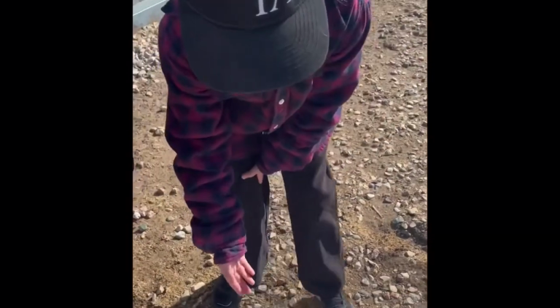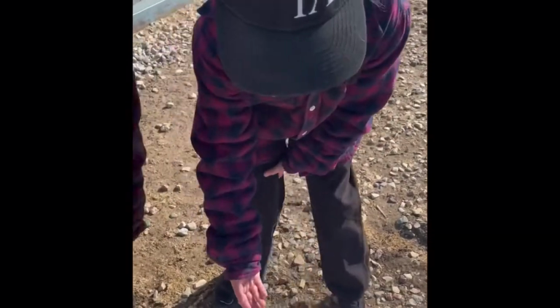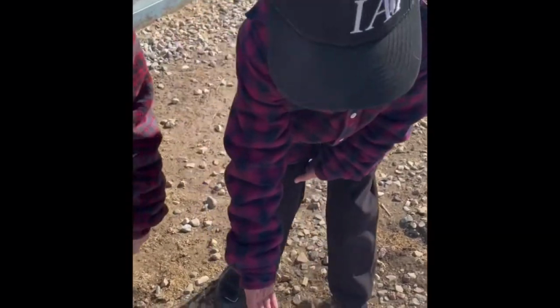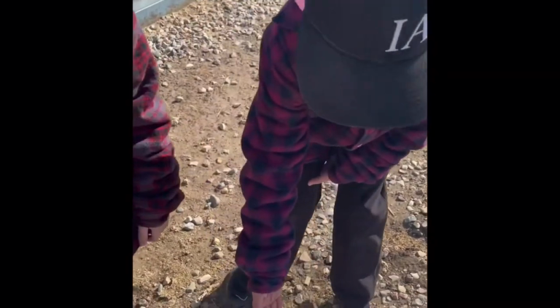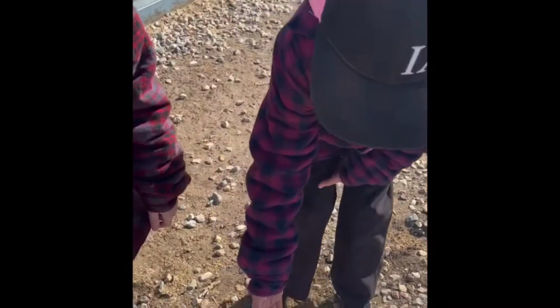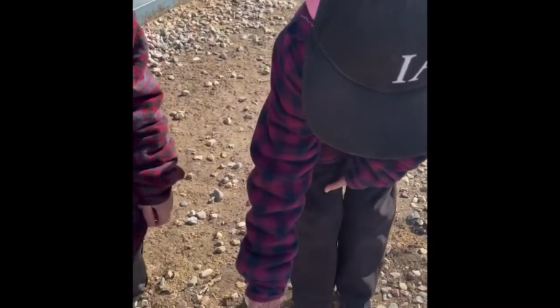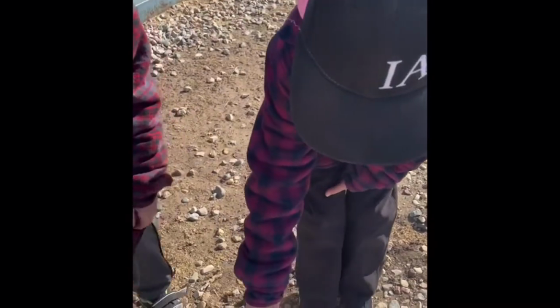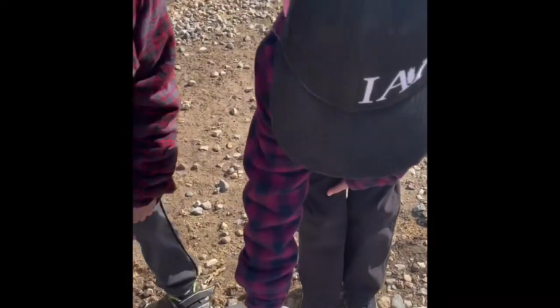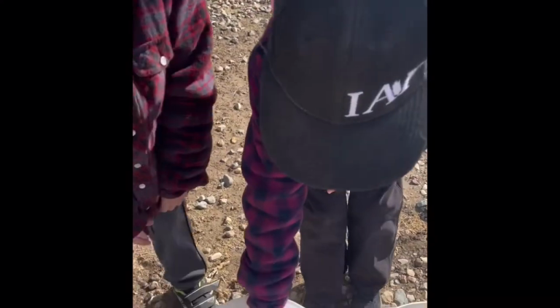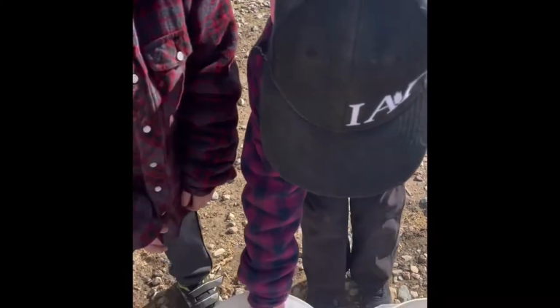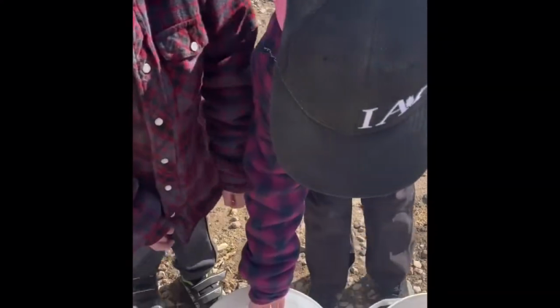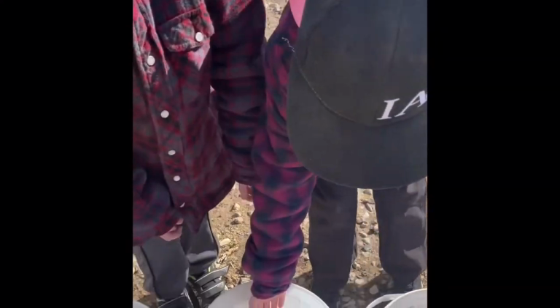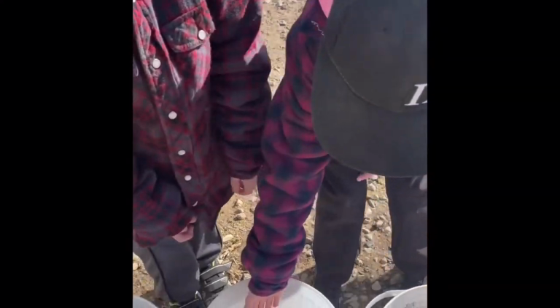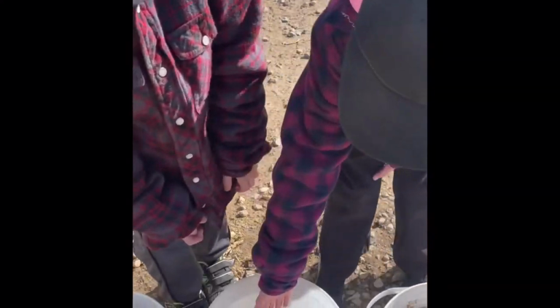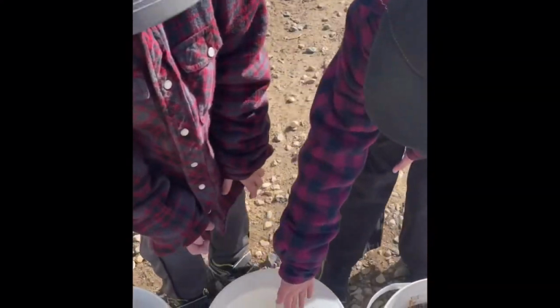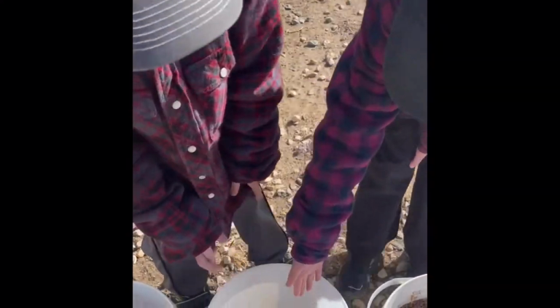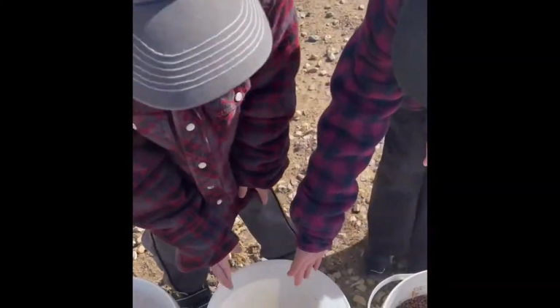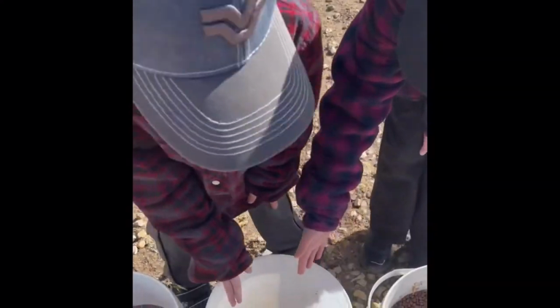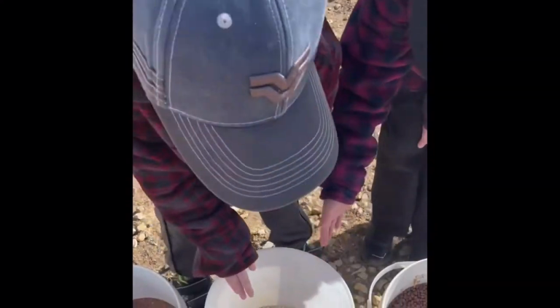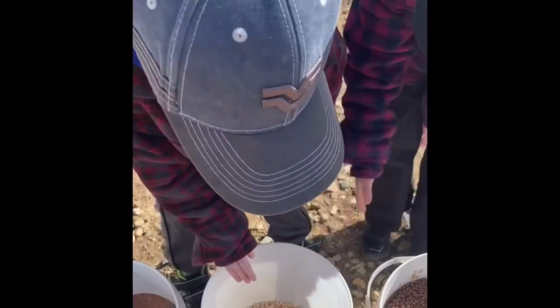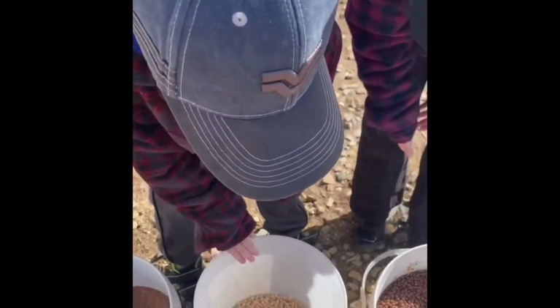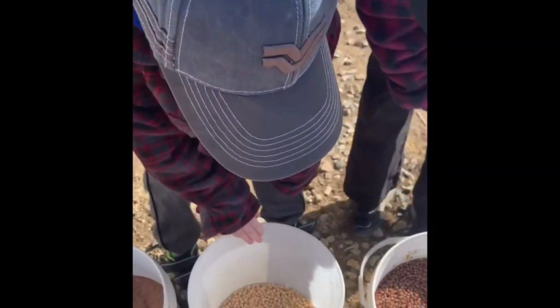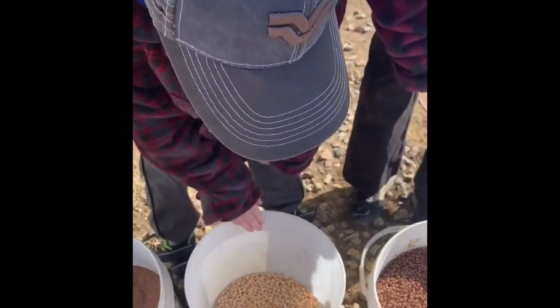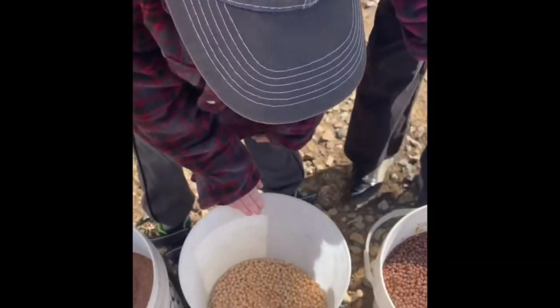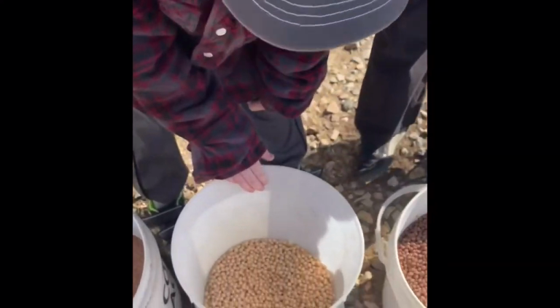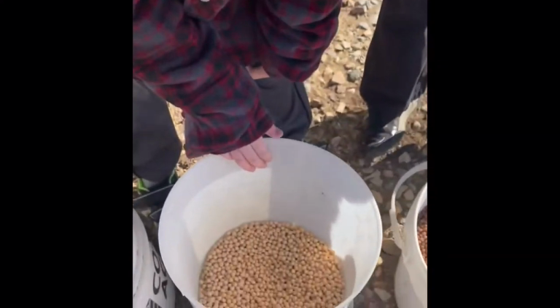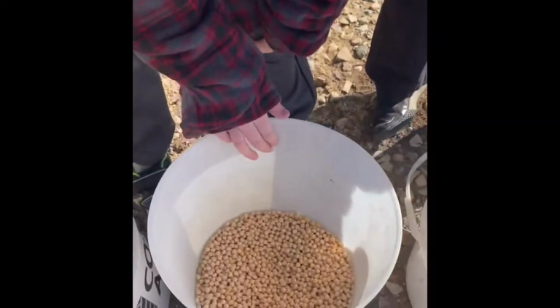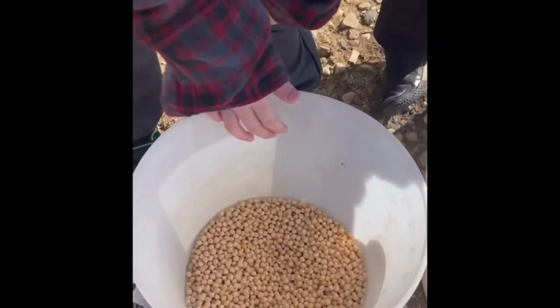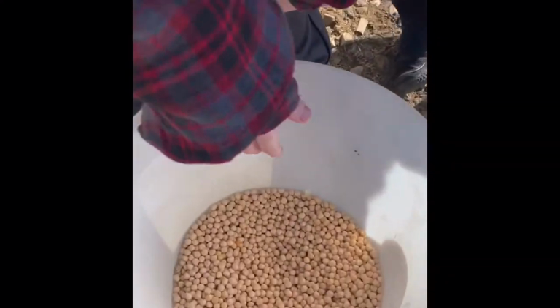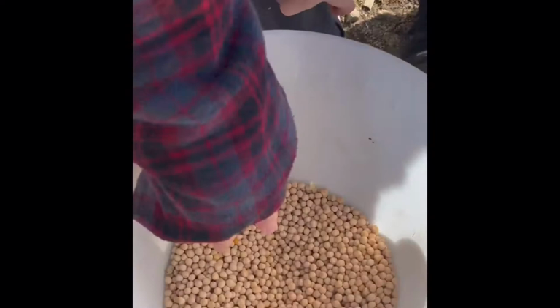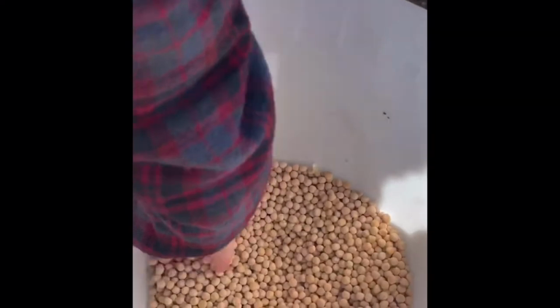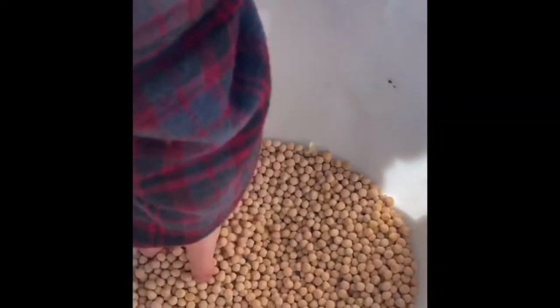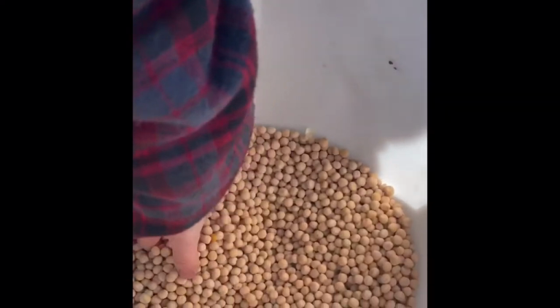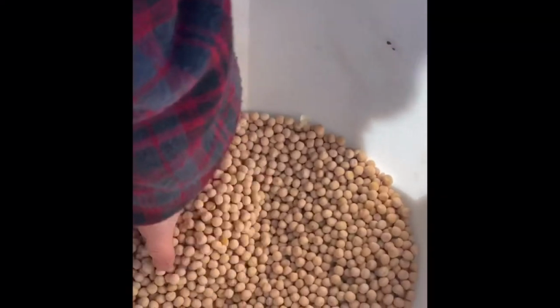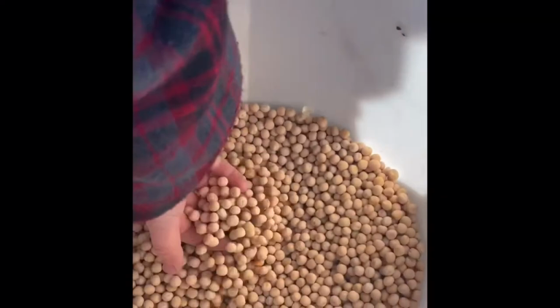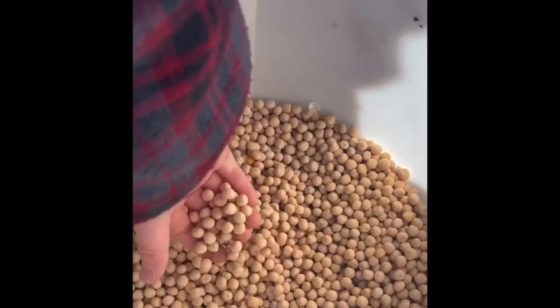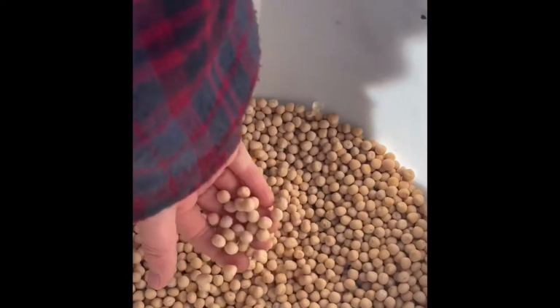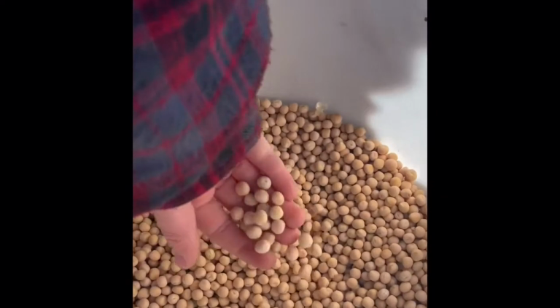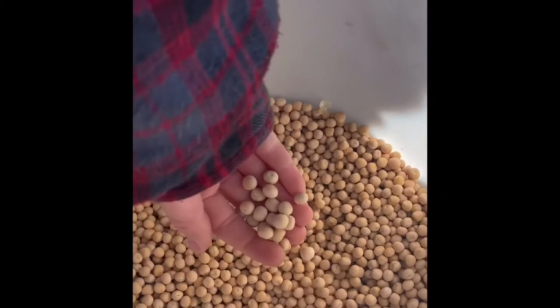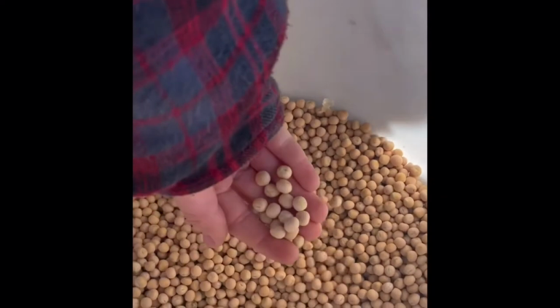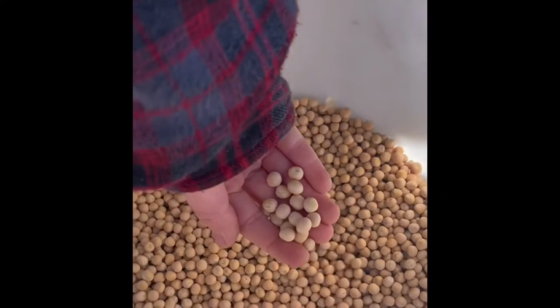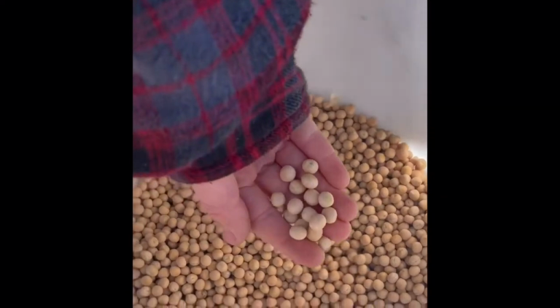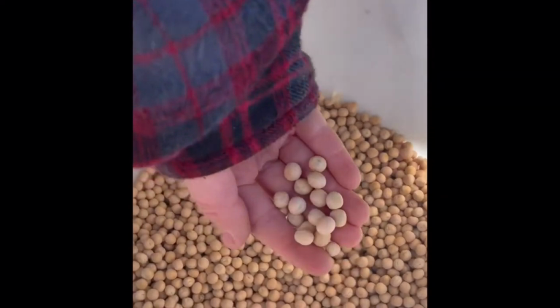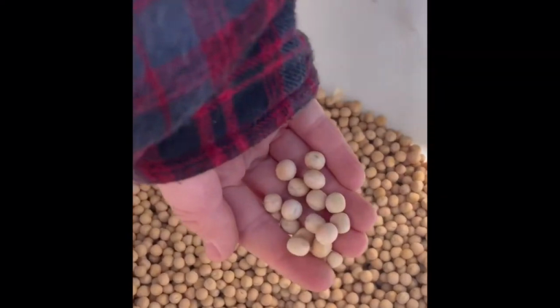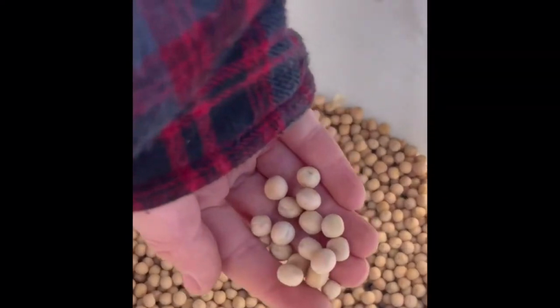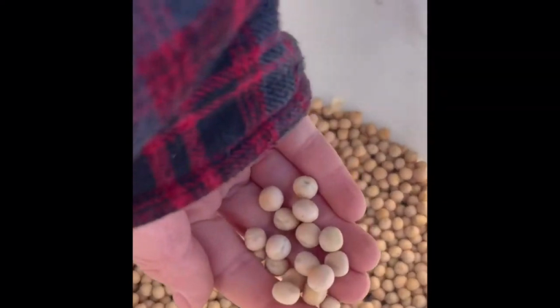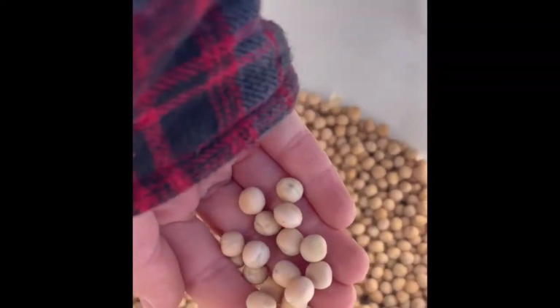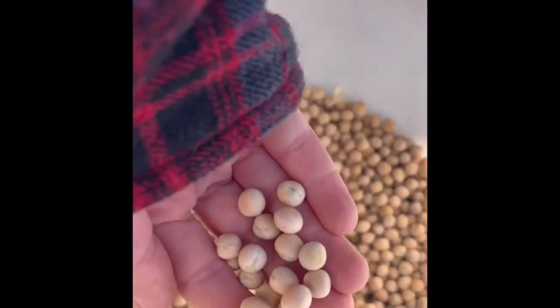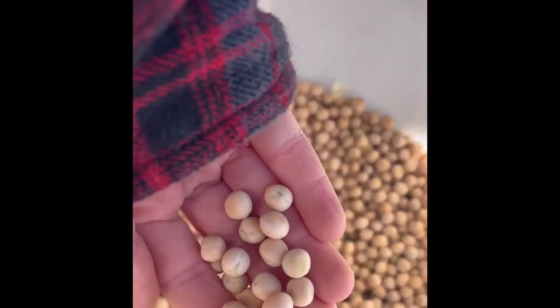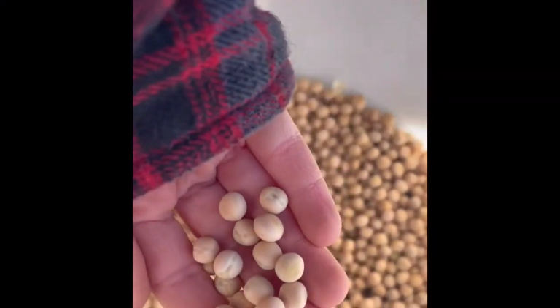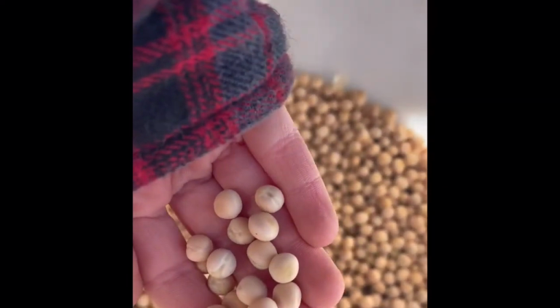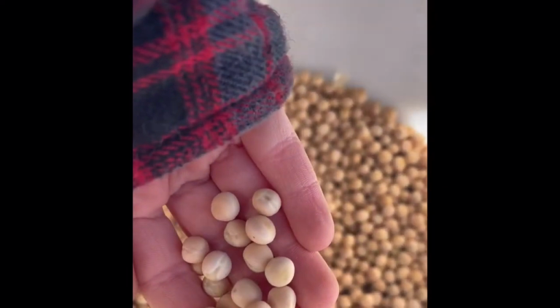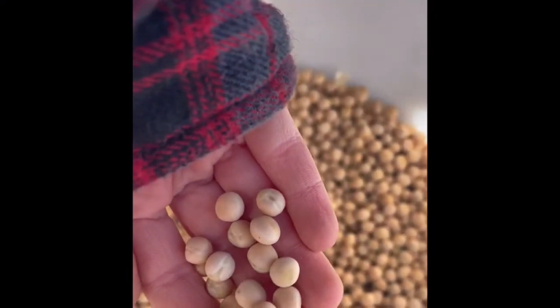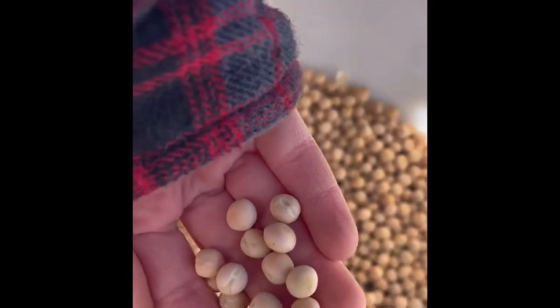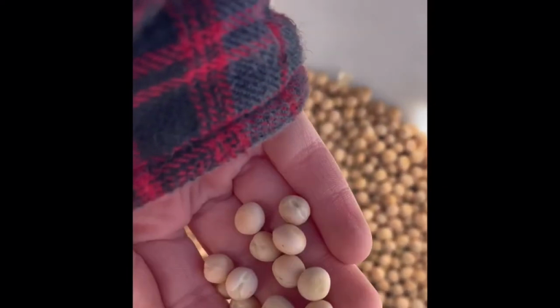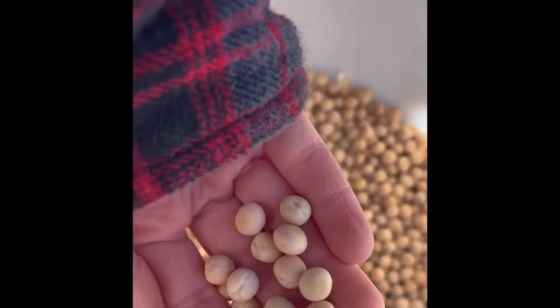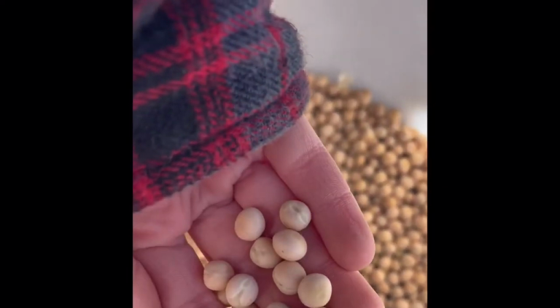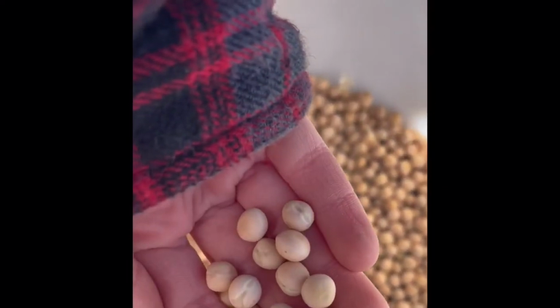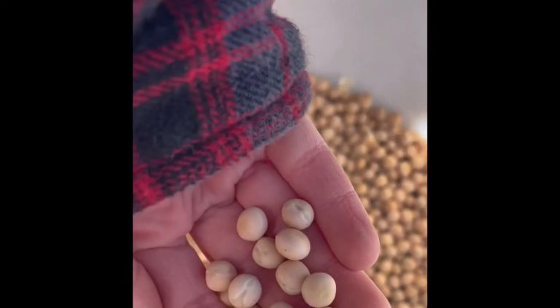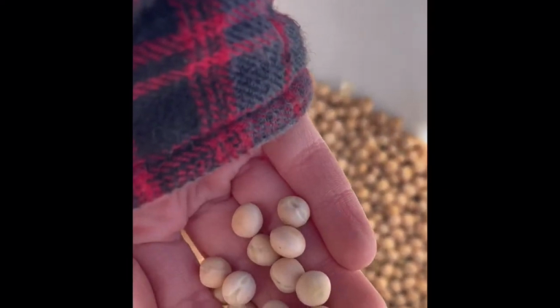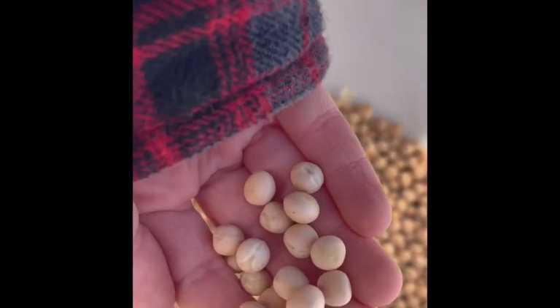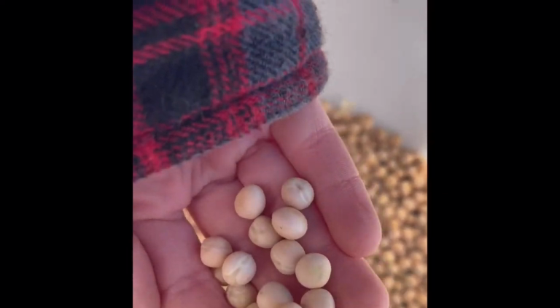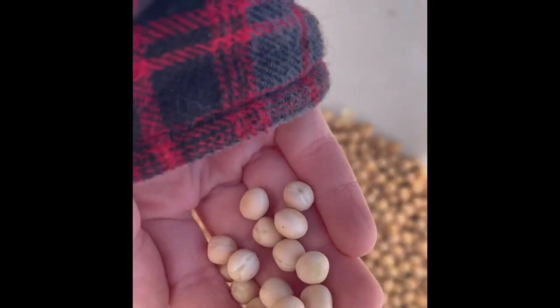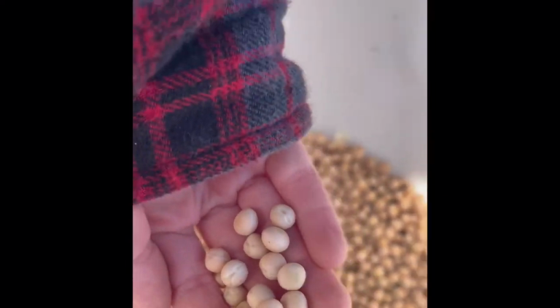Next we have yellow peas. You'll often see these in soups, and they're edible too.